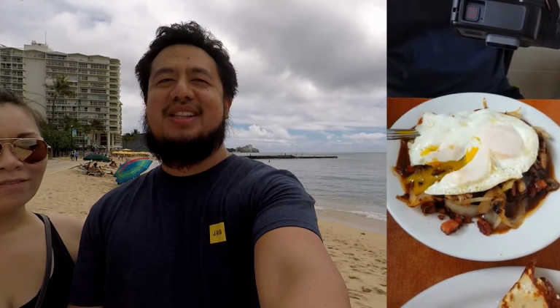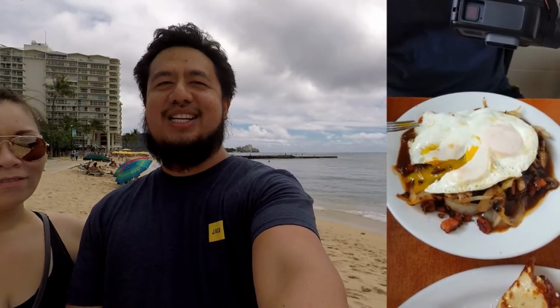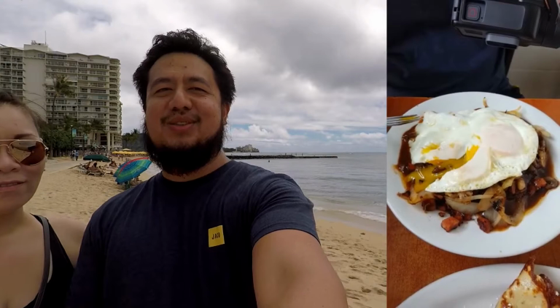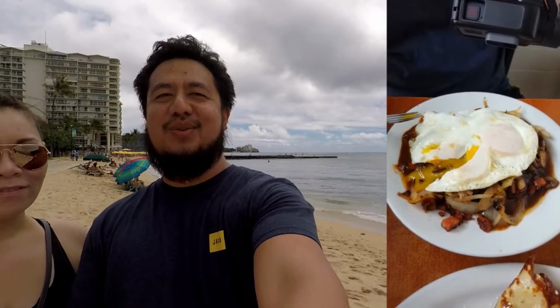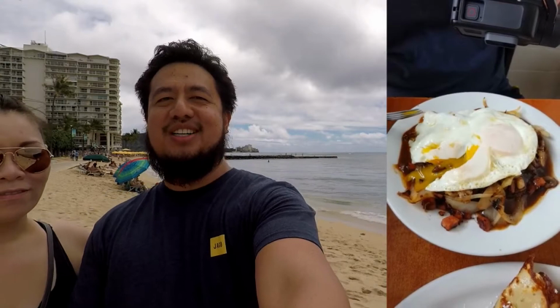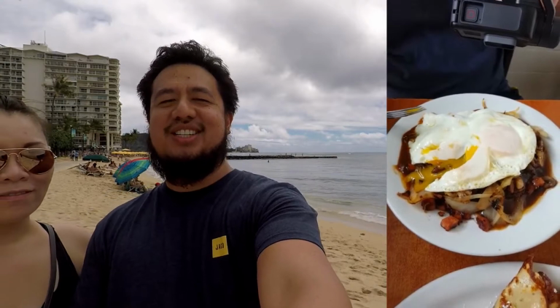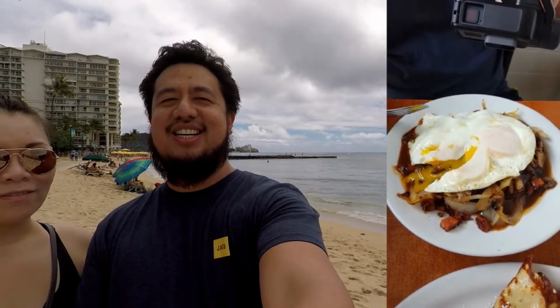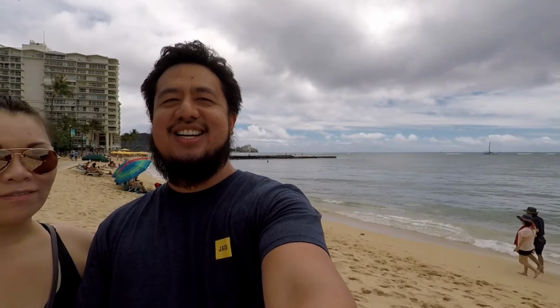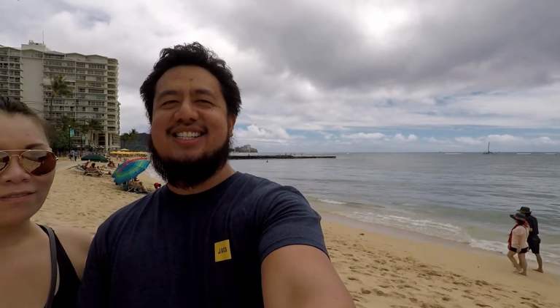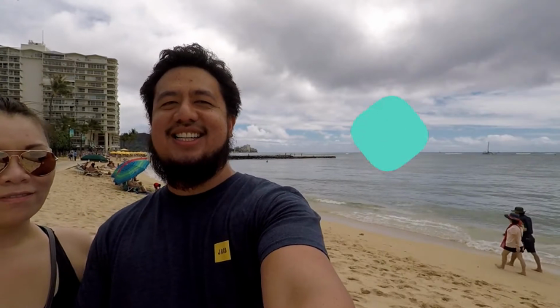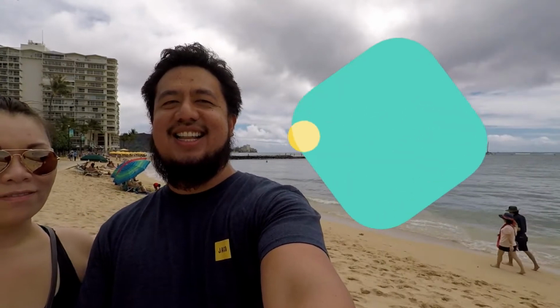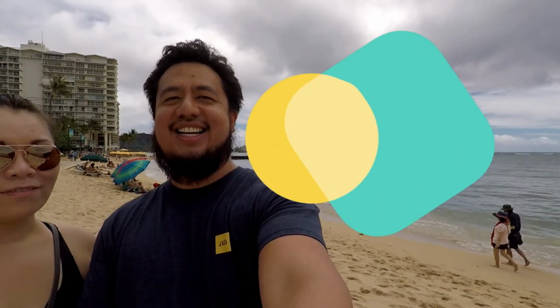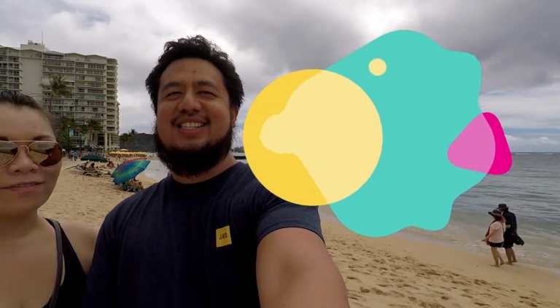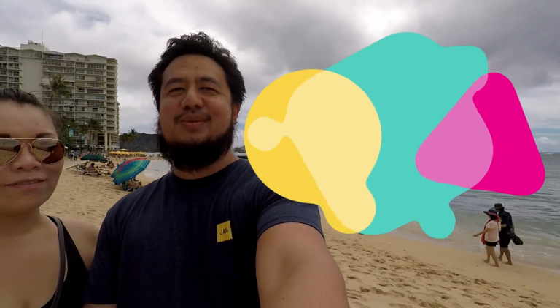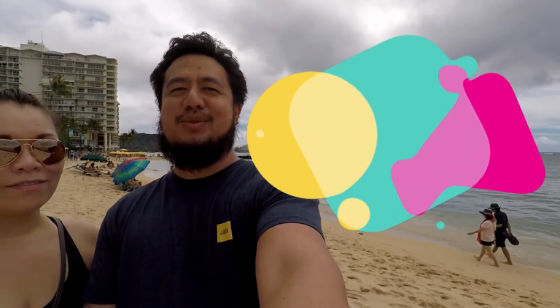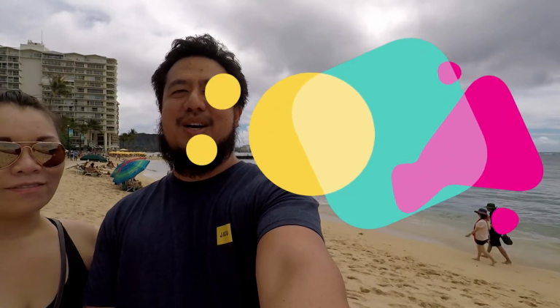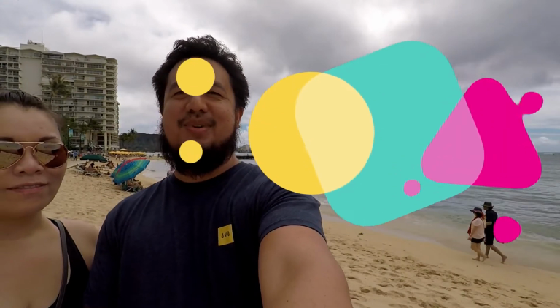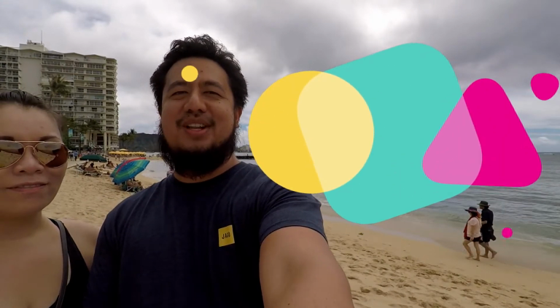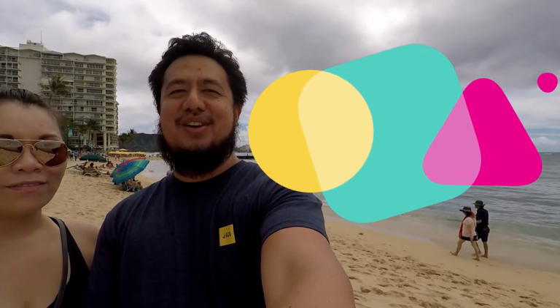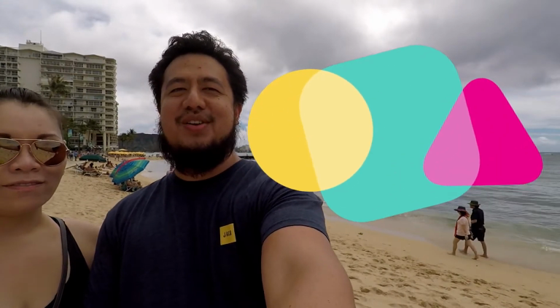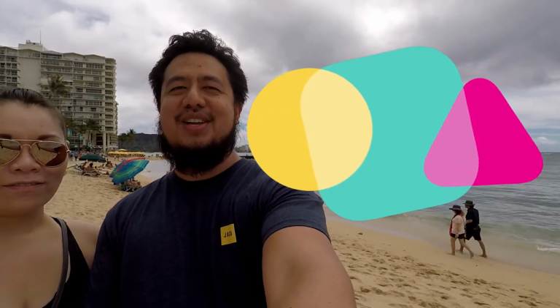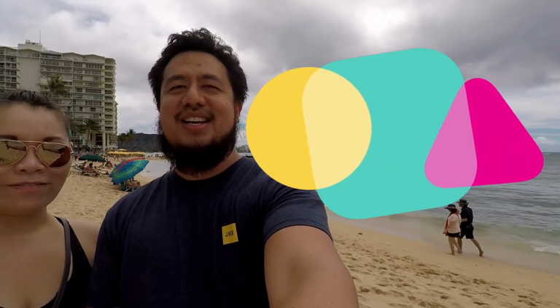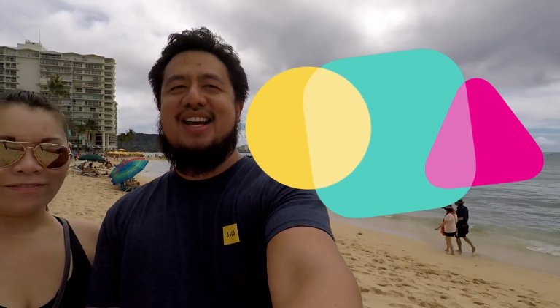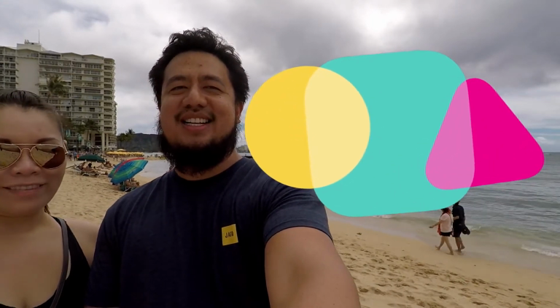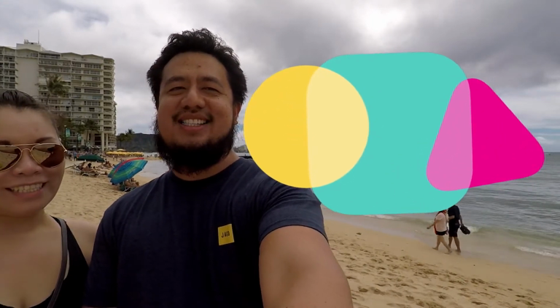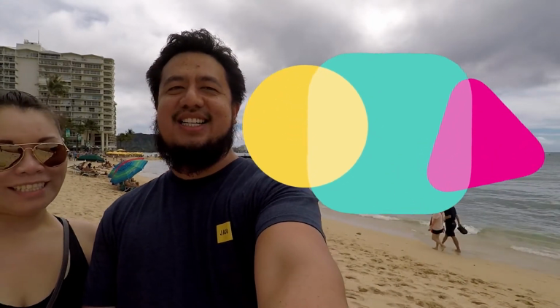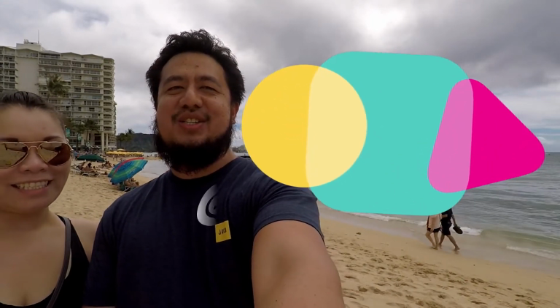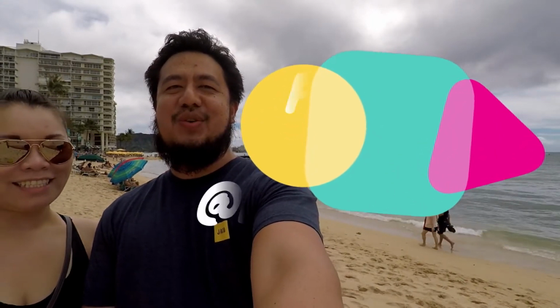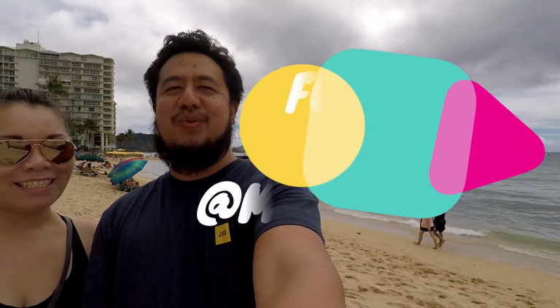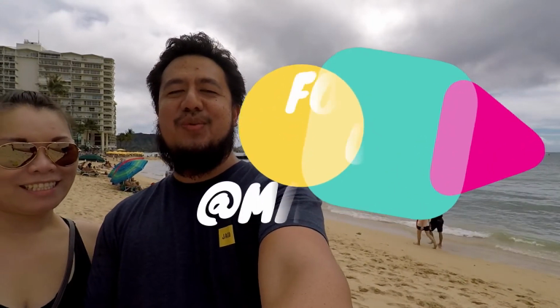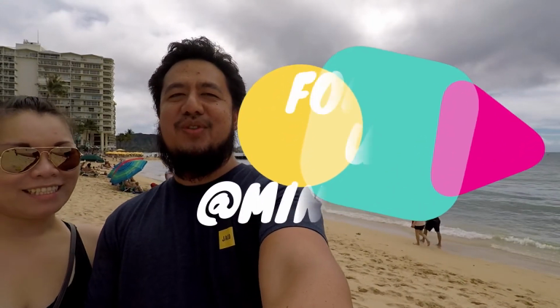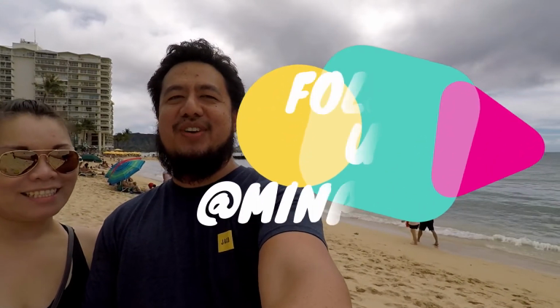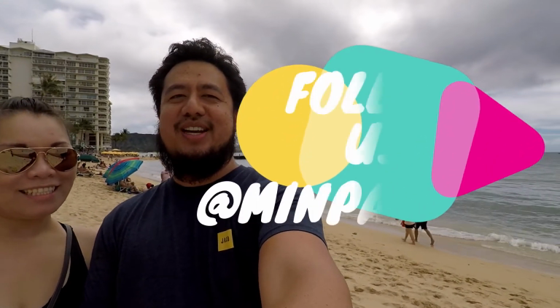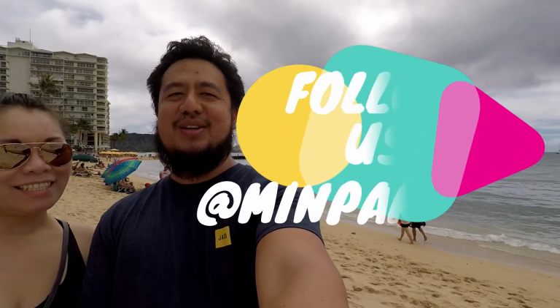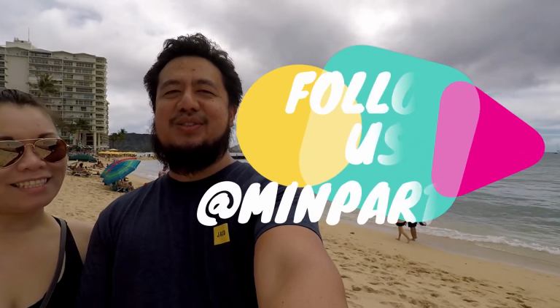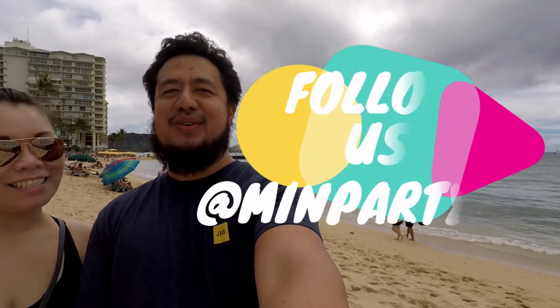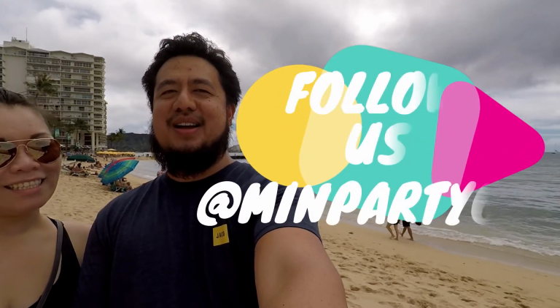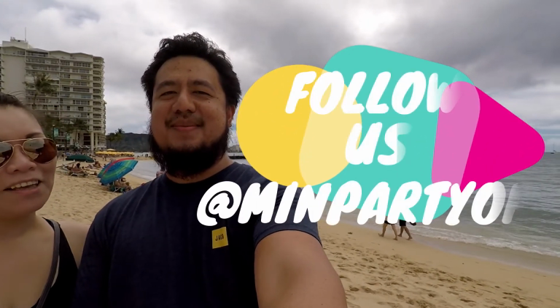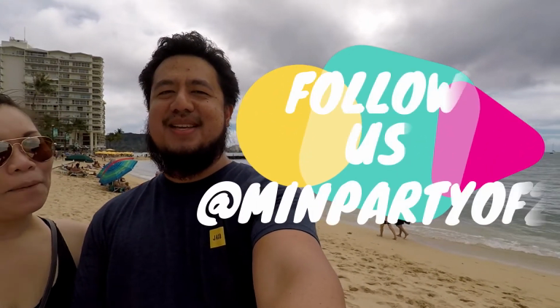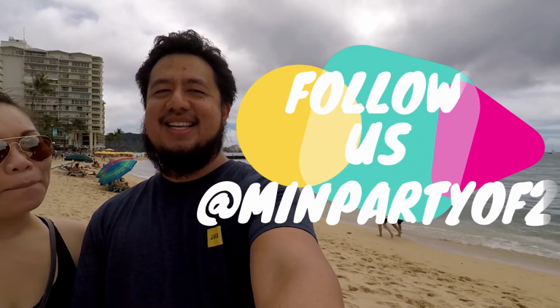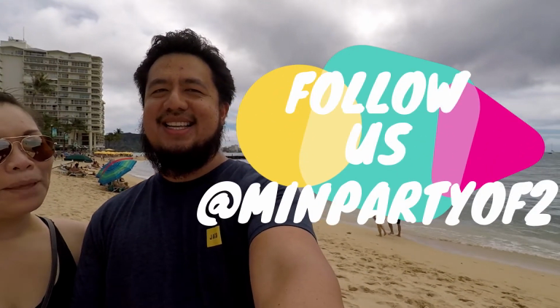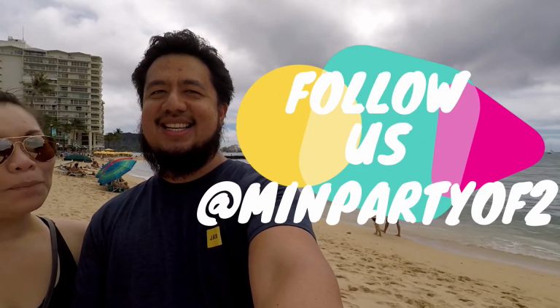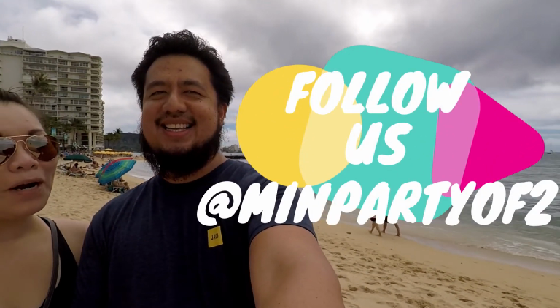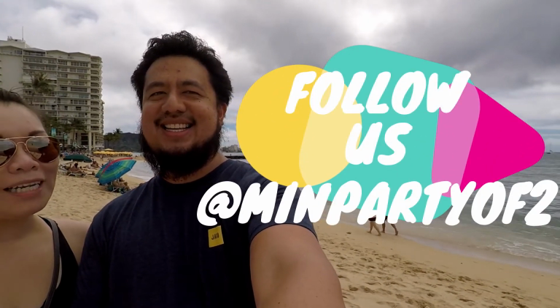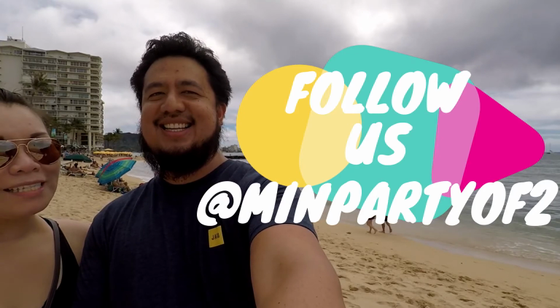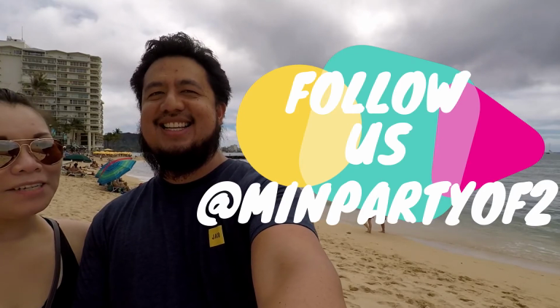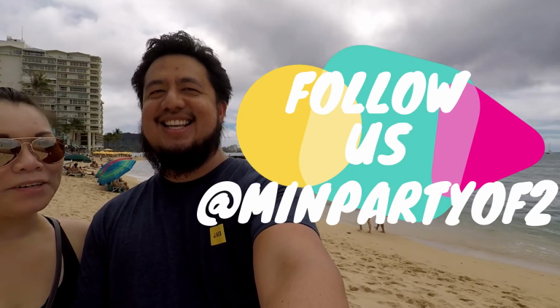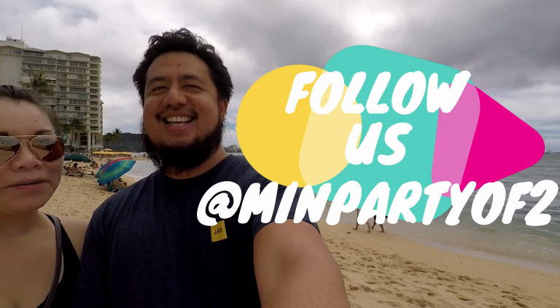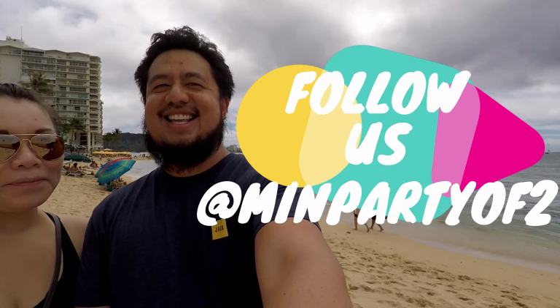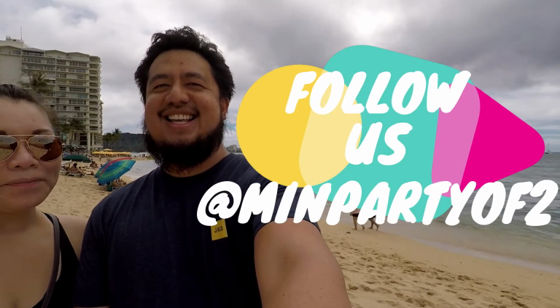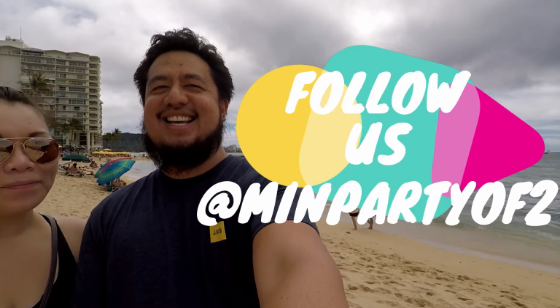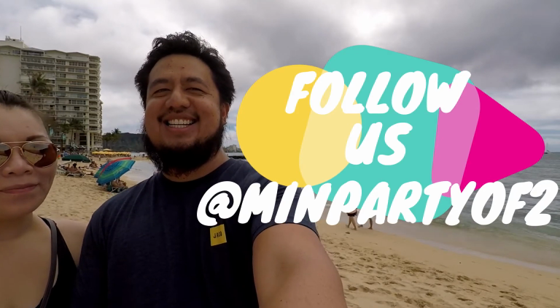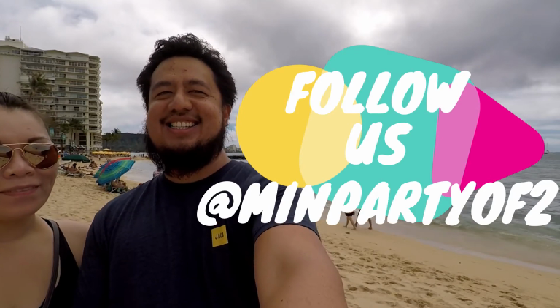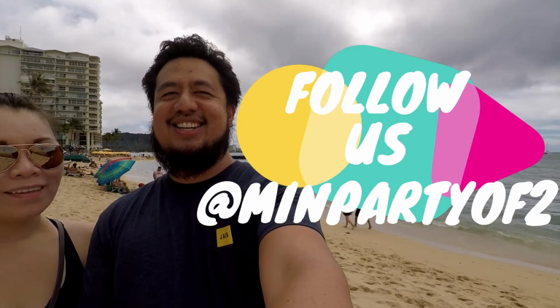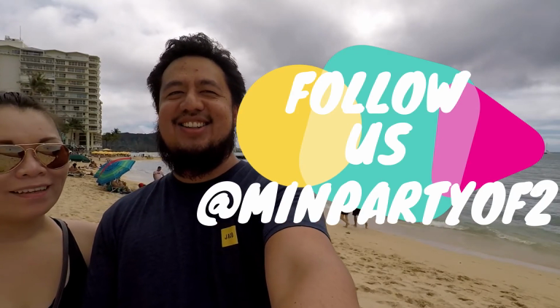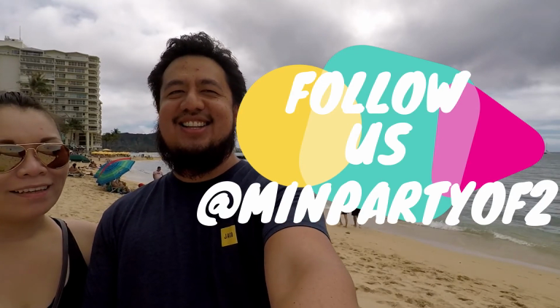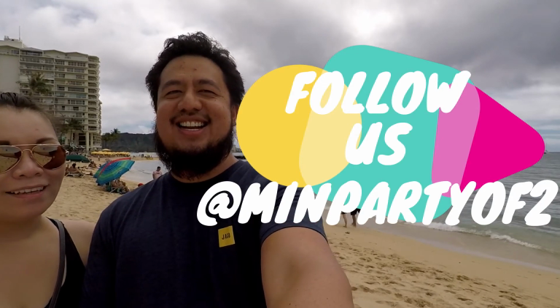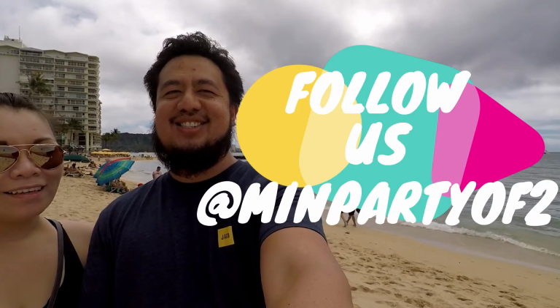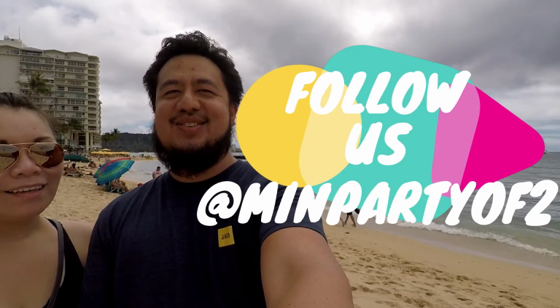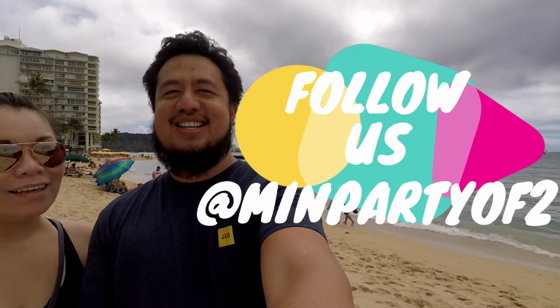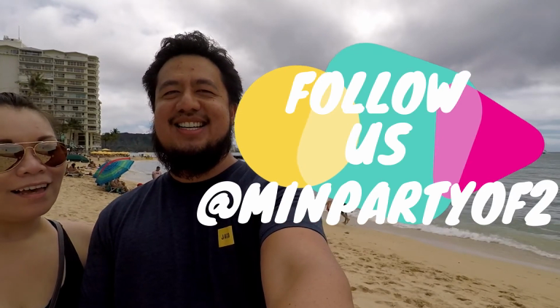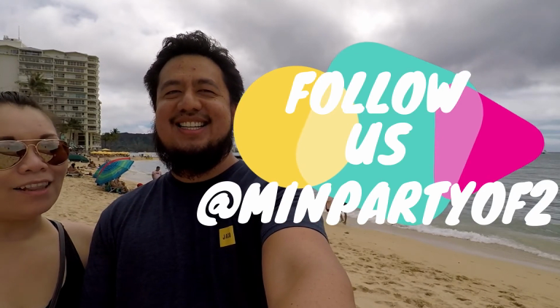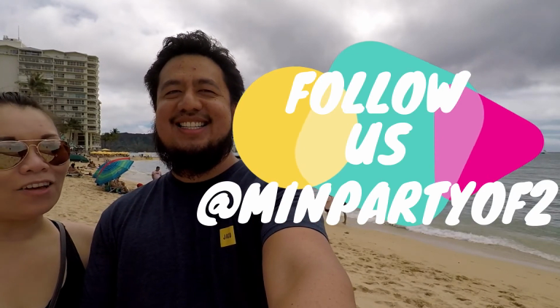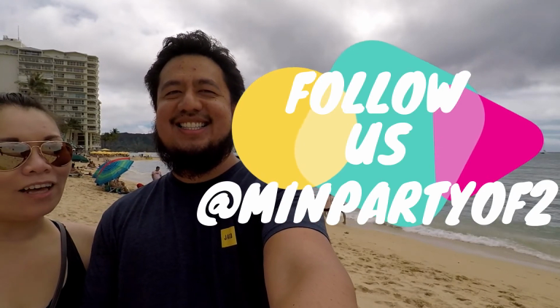Thanks for watching! You guys can like and subscribe below, and stay tuned for more videos from Min Party of Two. See you all in the next one — Aloha!